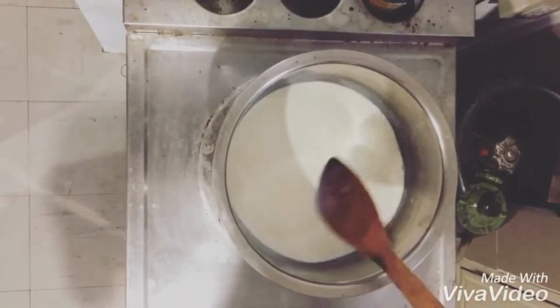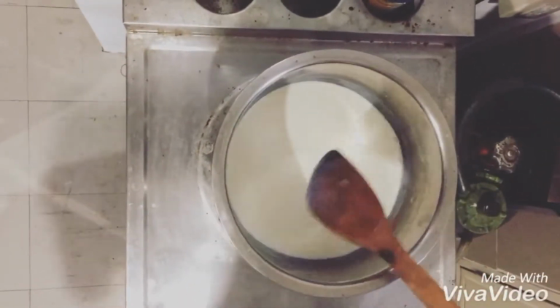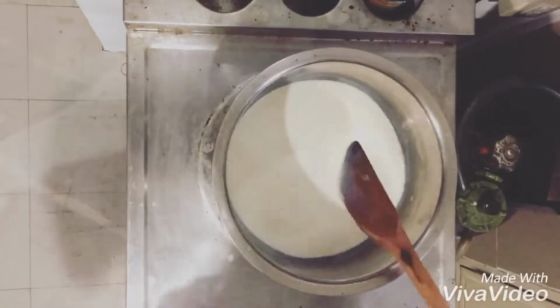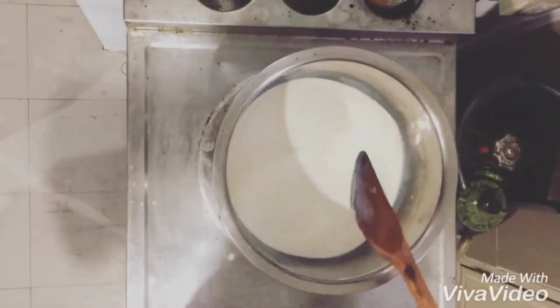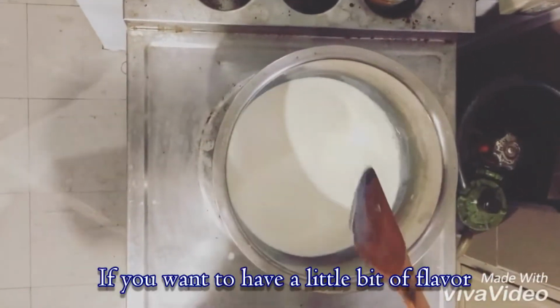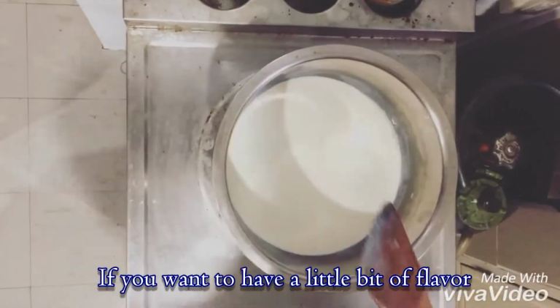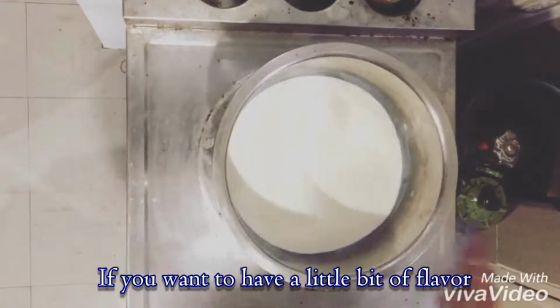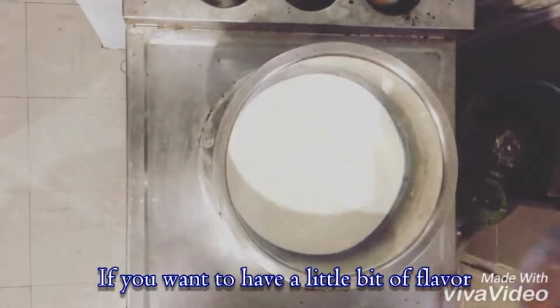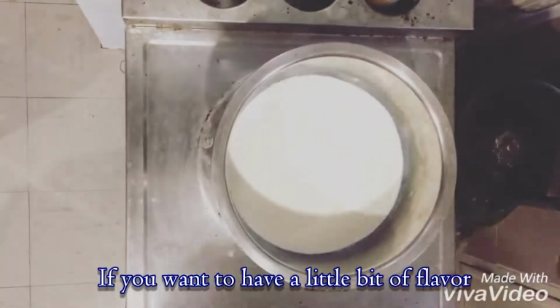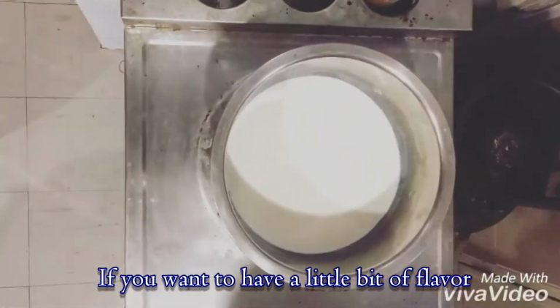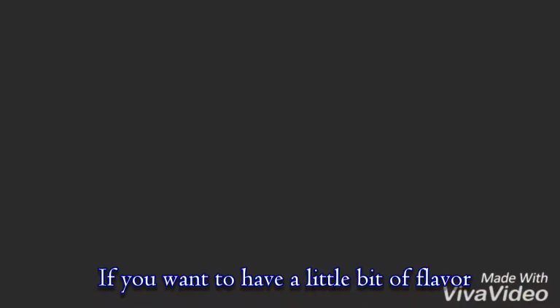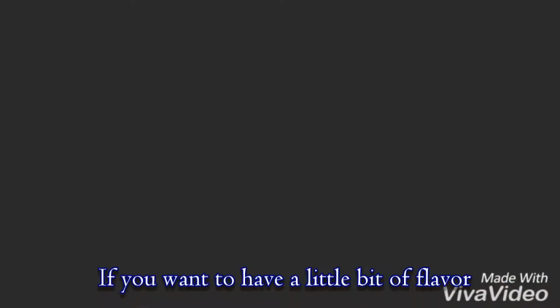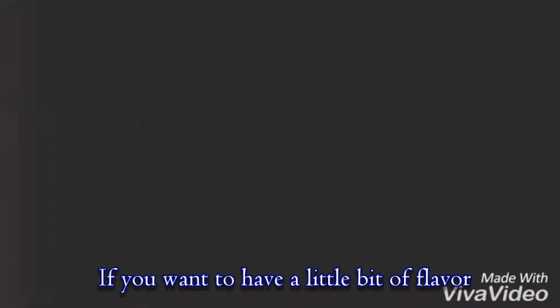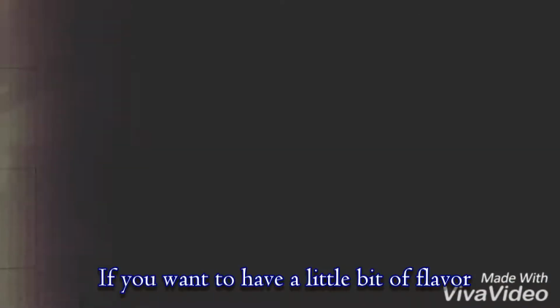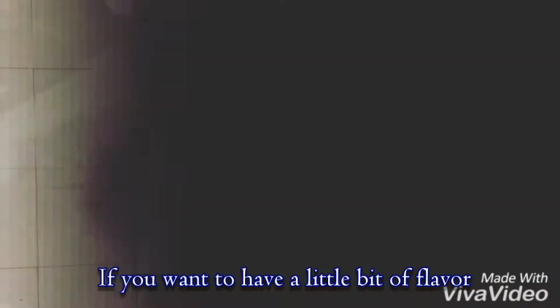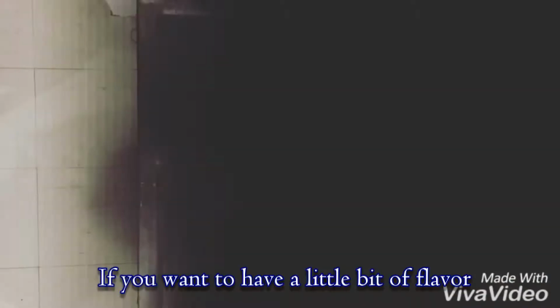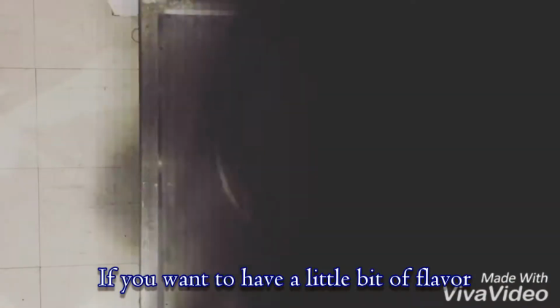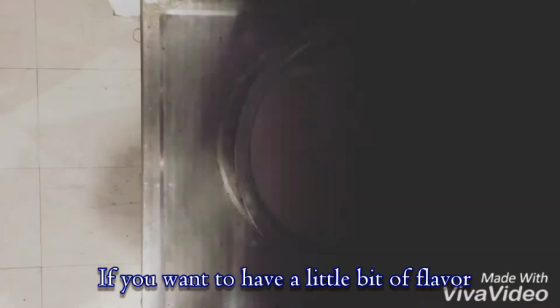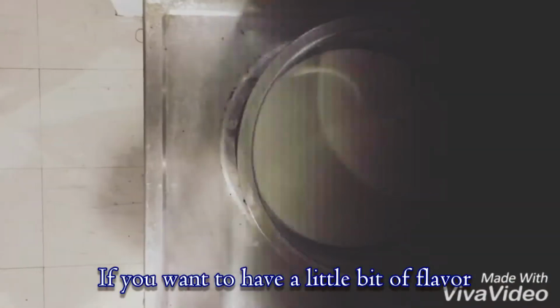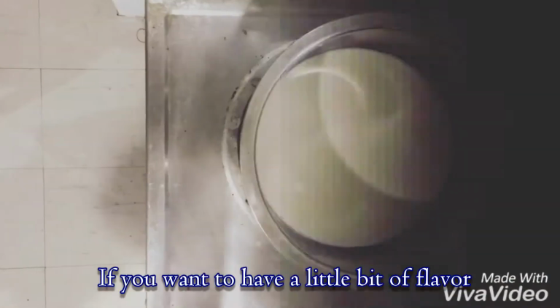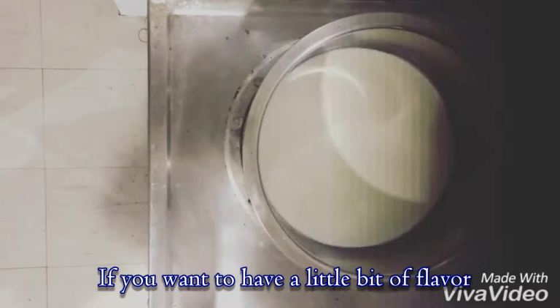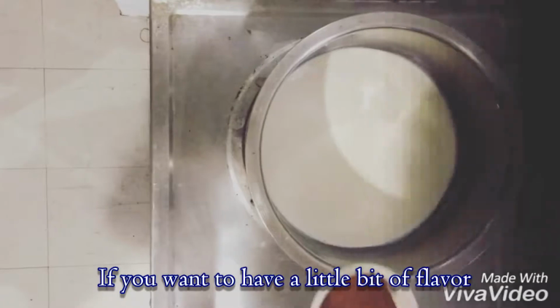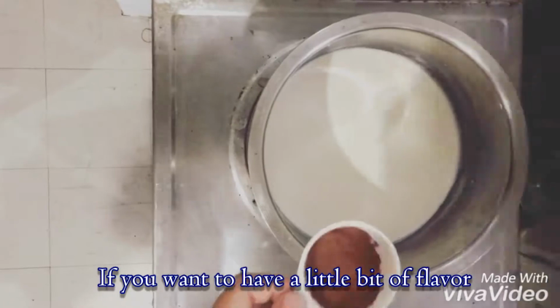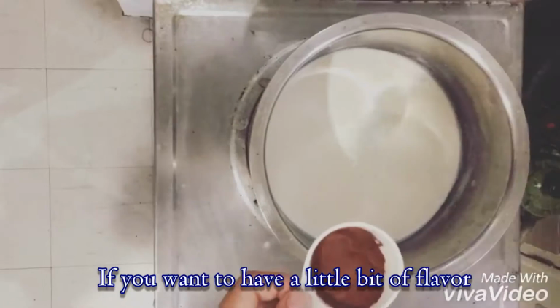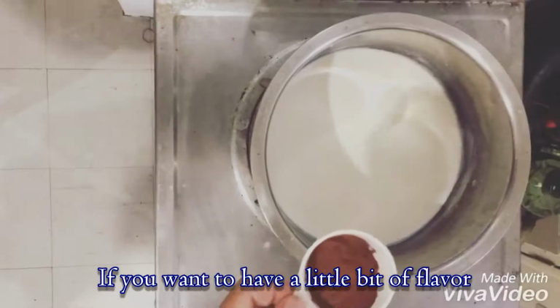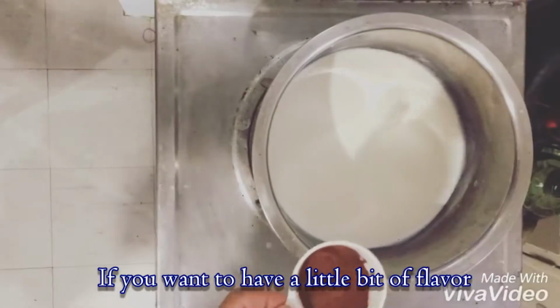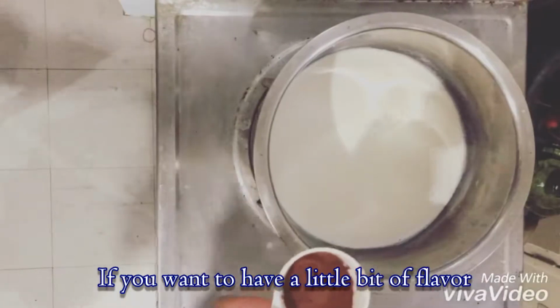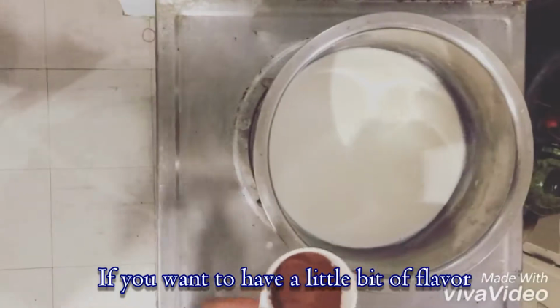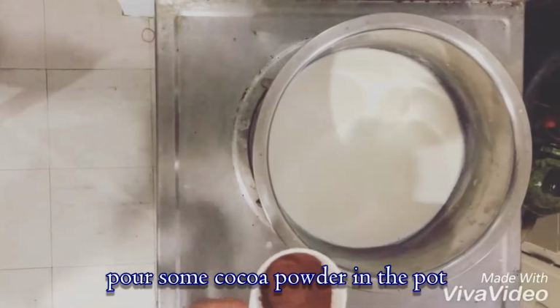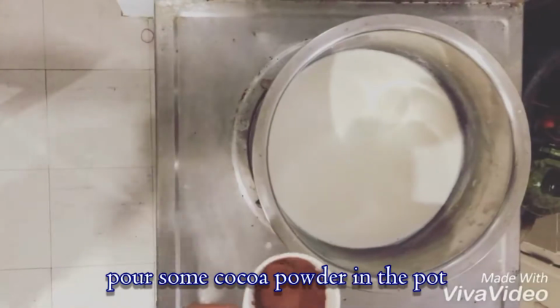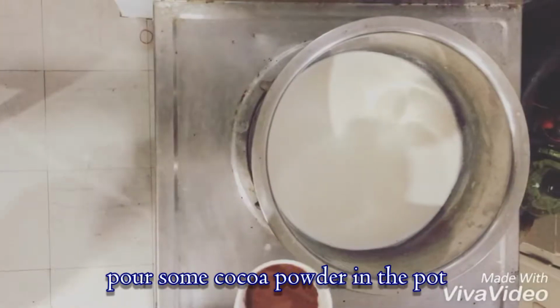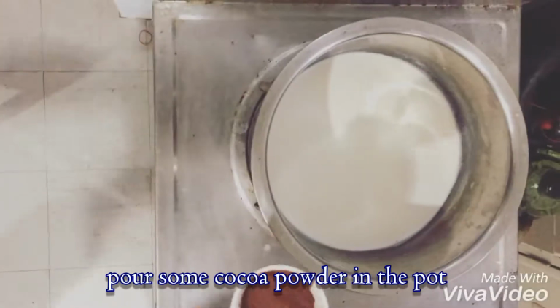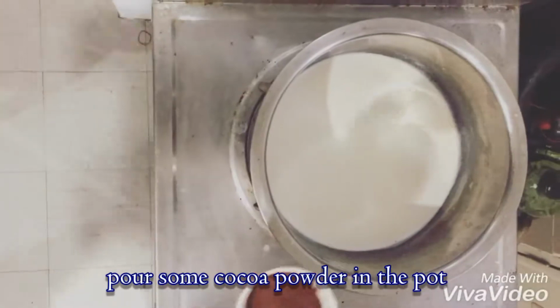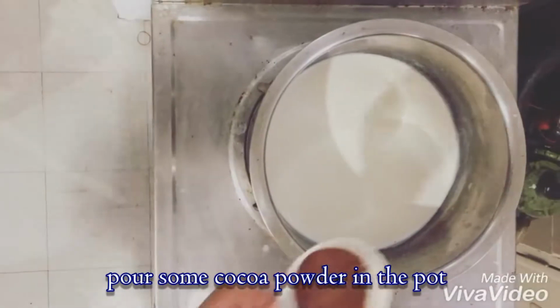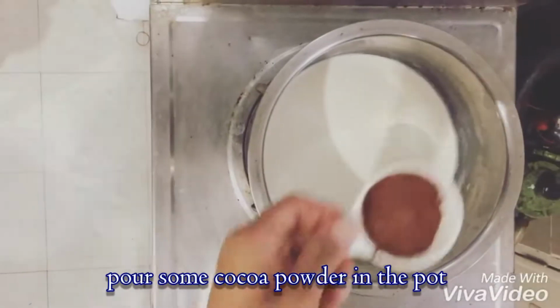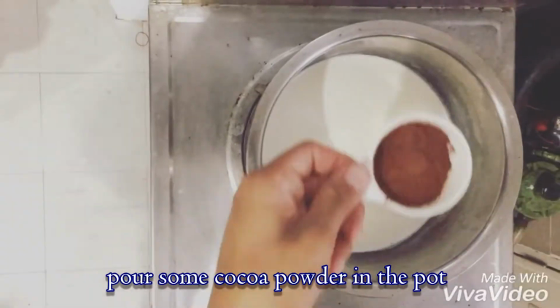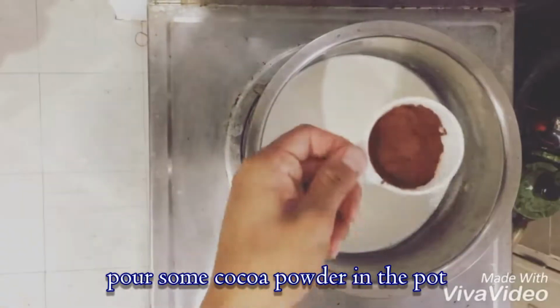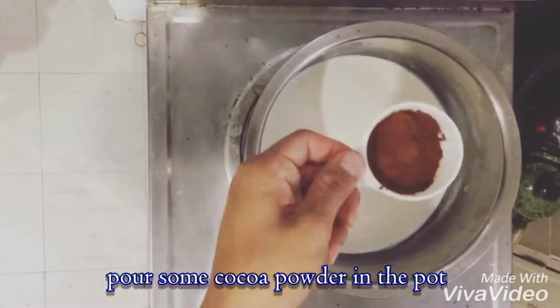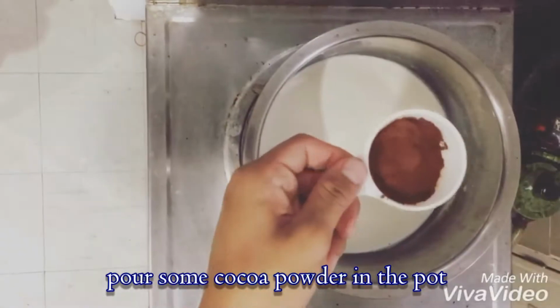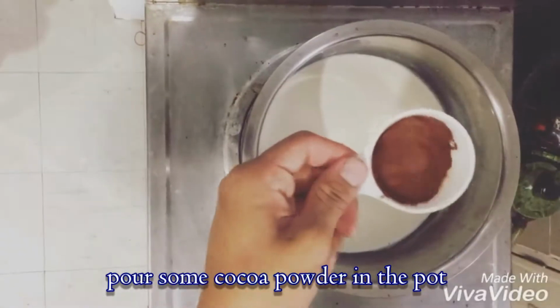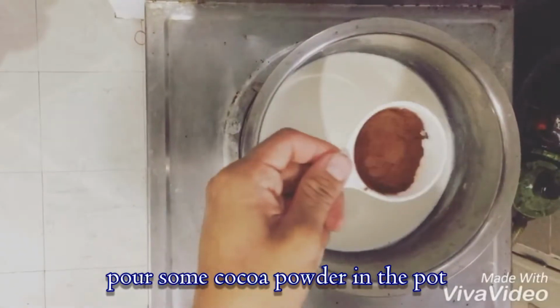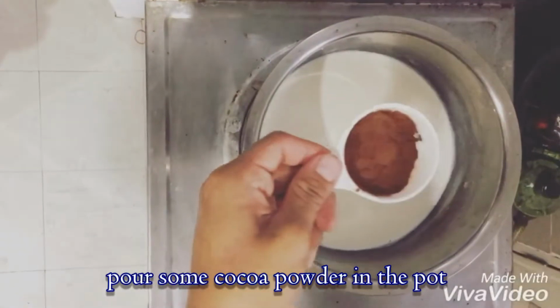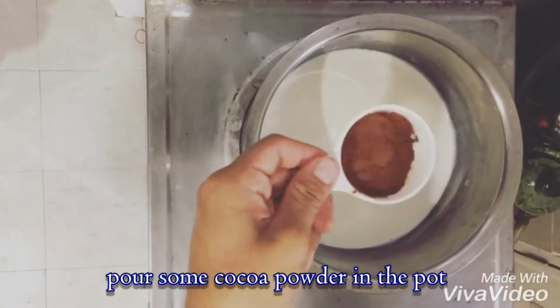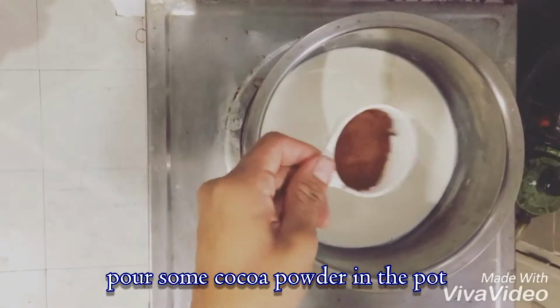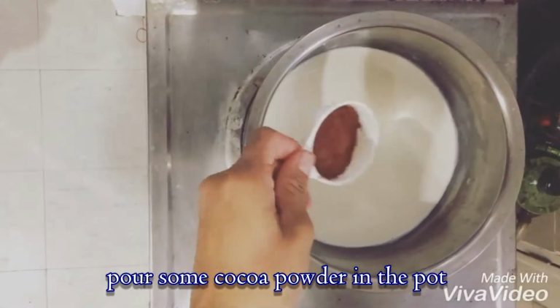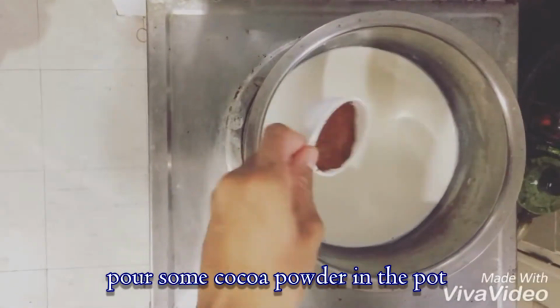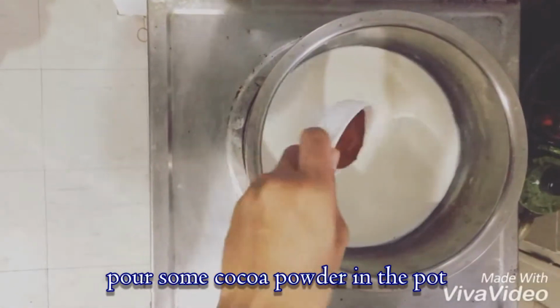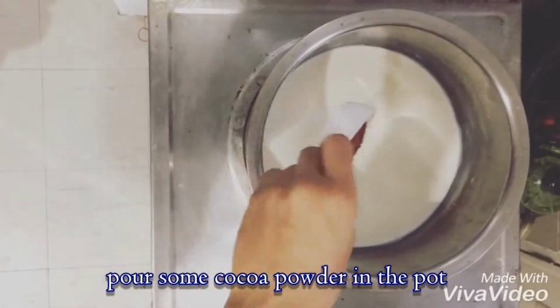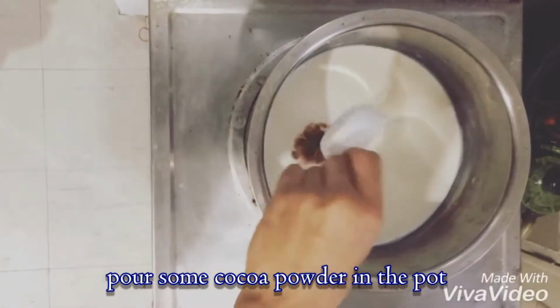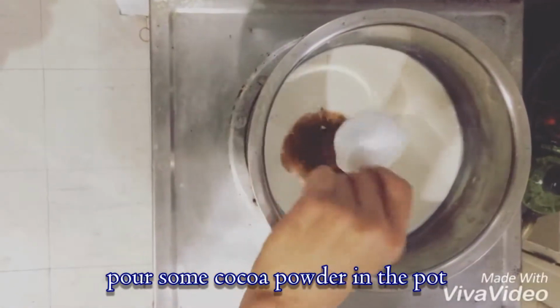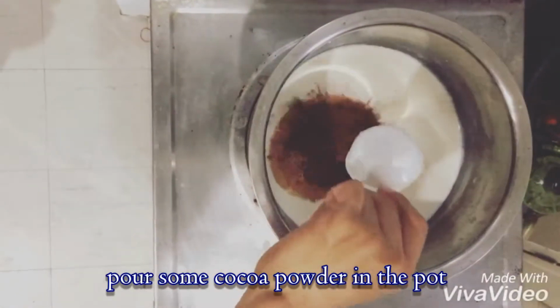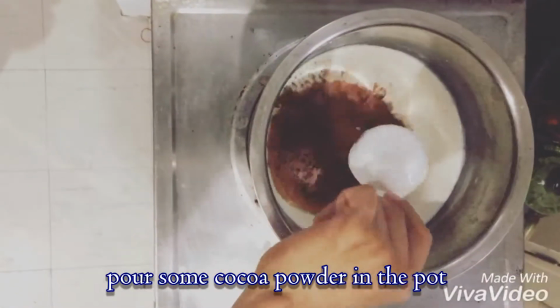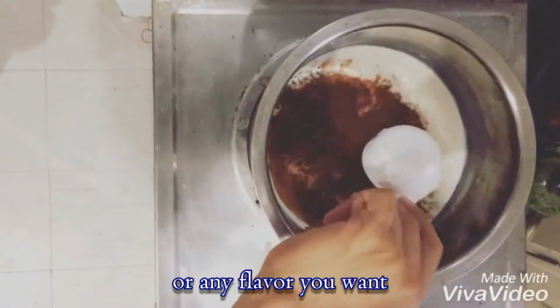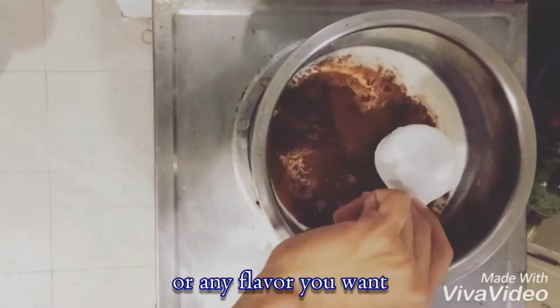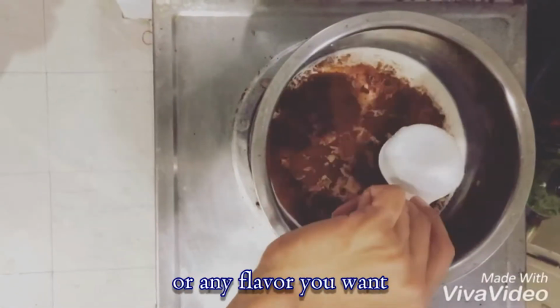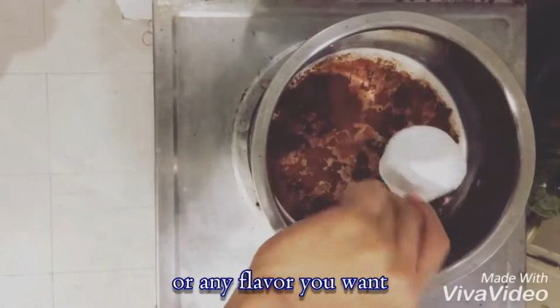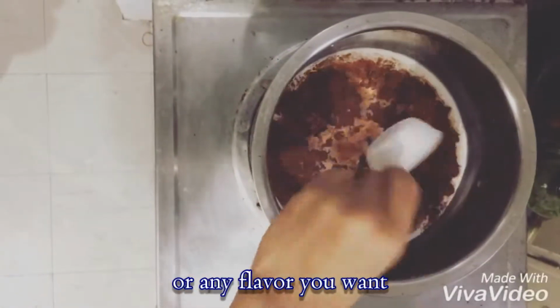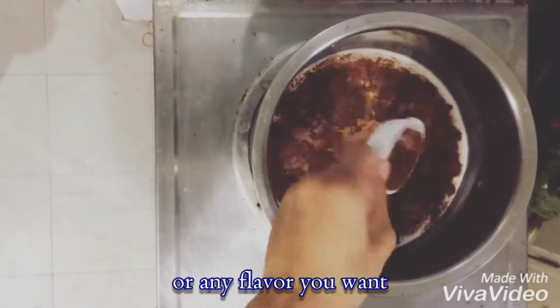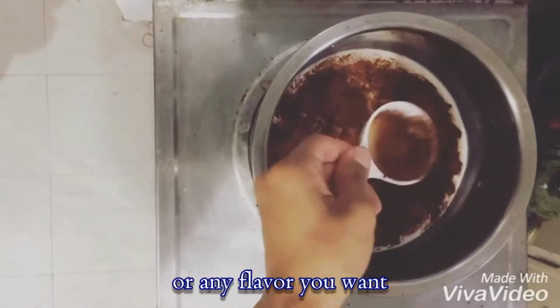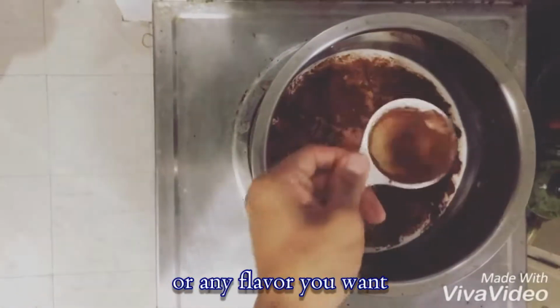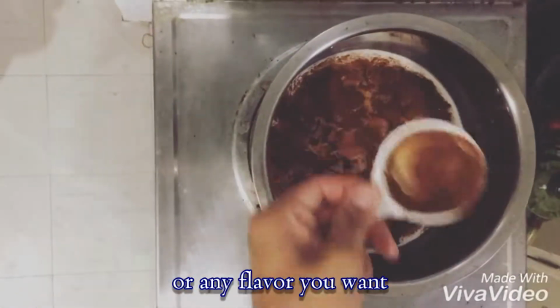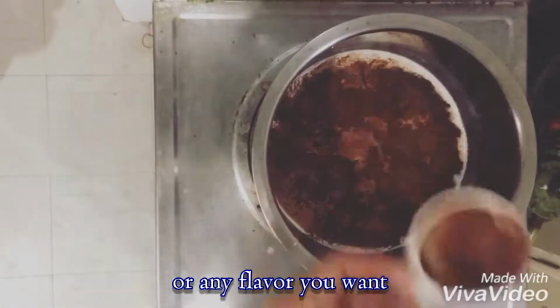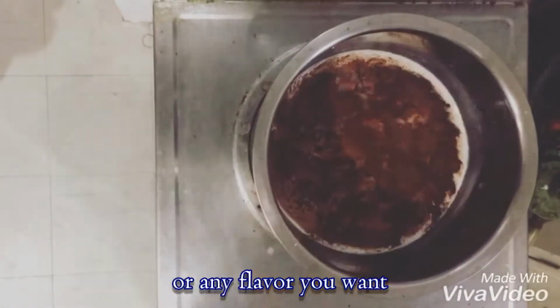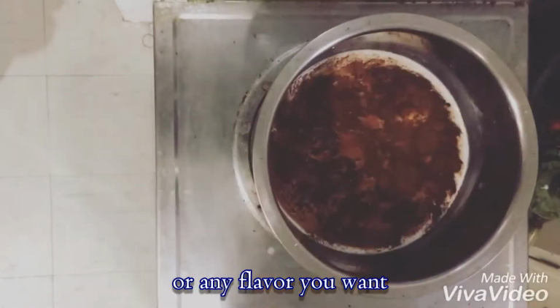If you want to have a little bit of flavor, pour some cocoa powder in the pot, or any flavor you want.